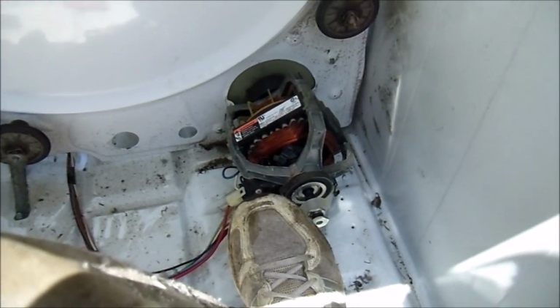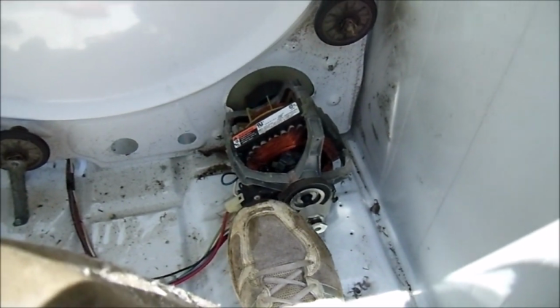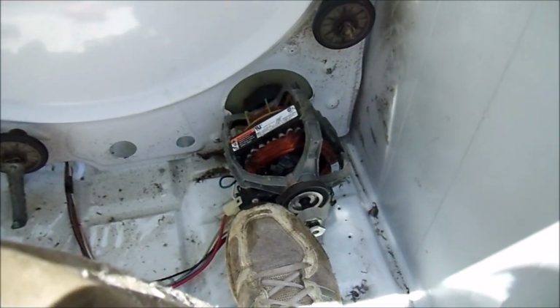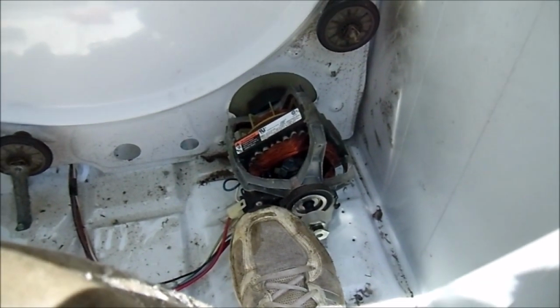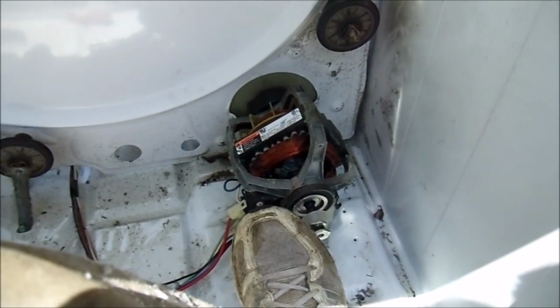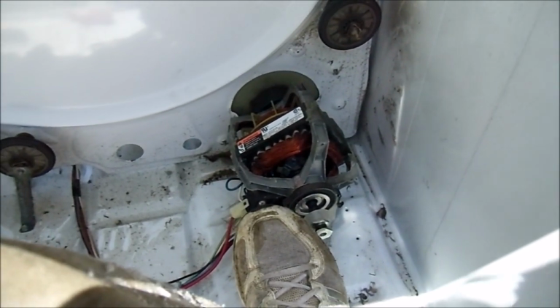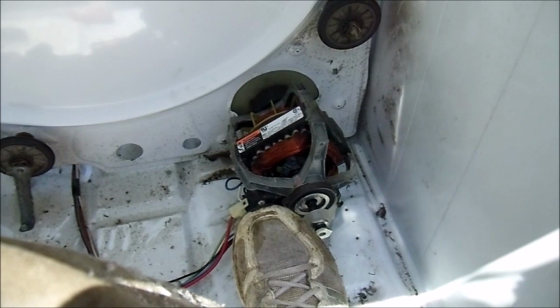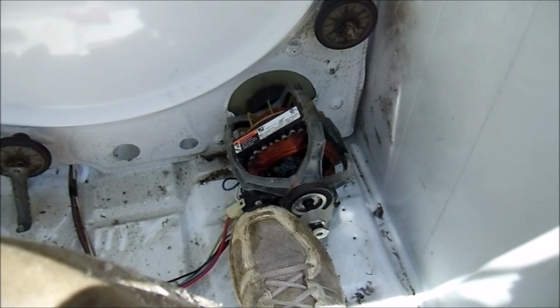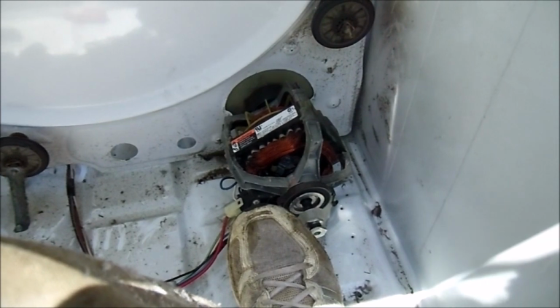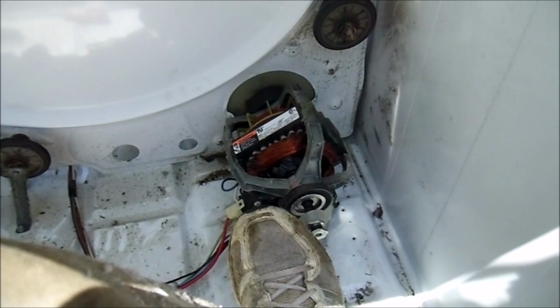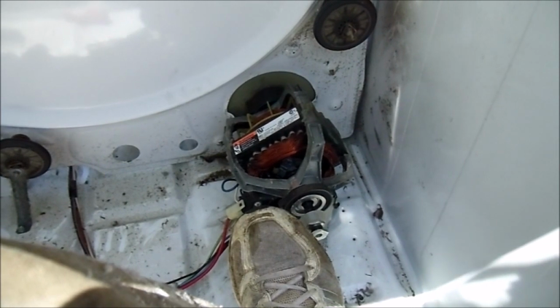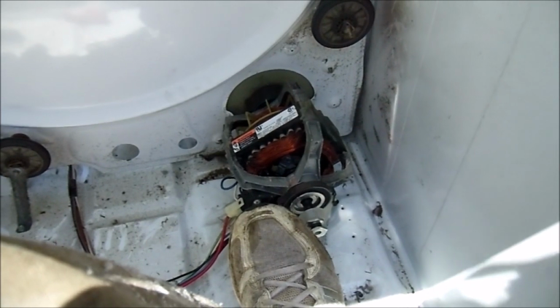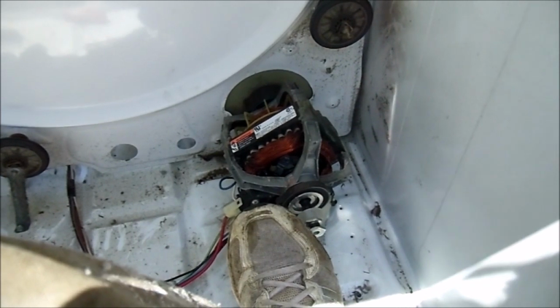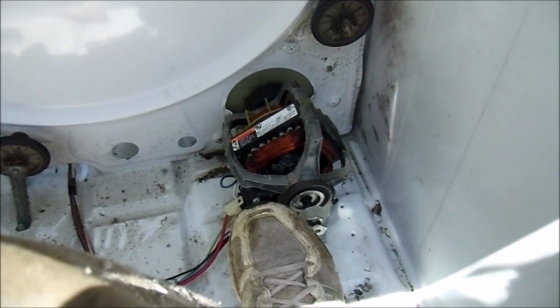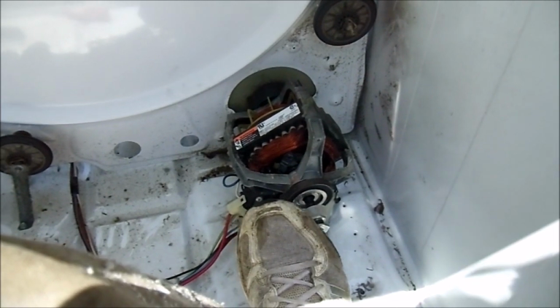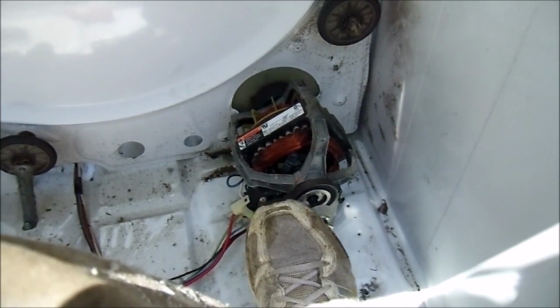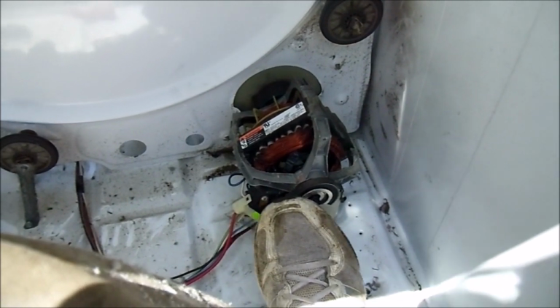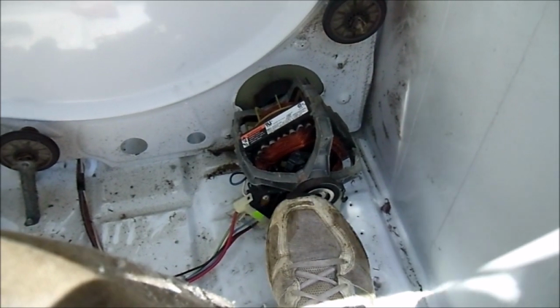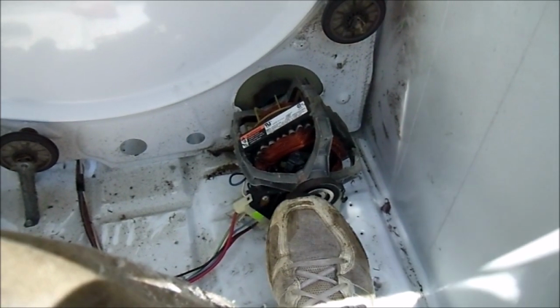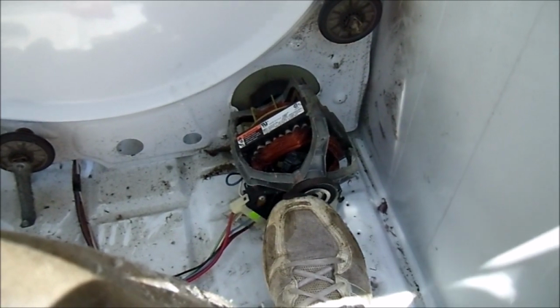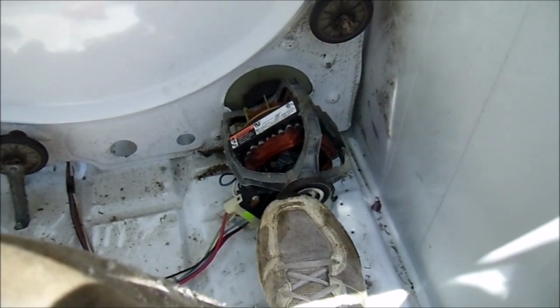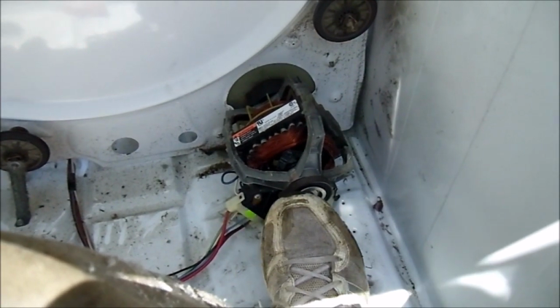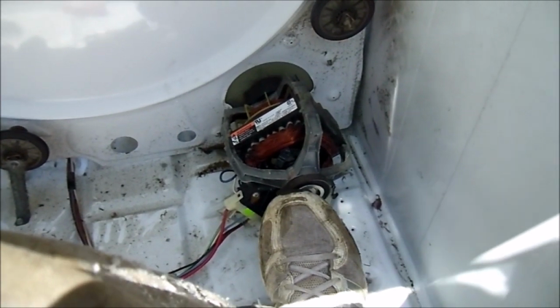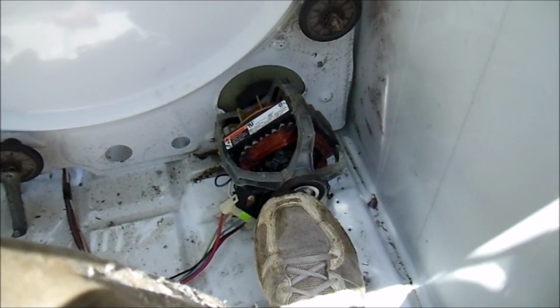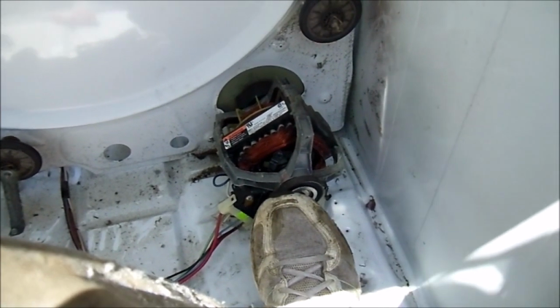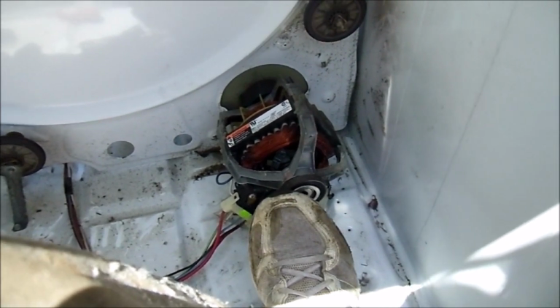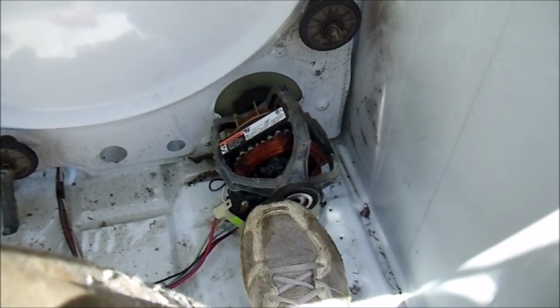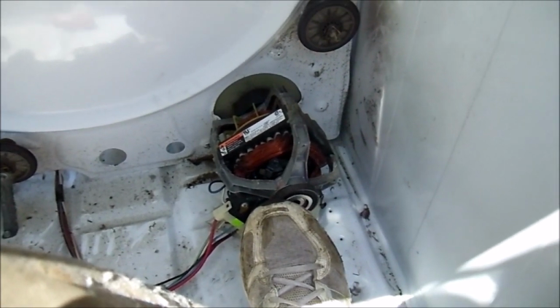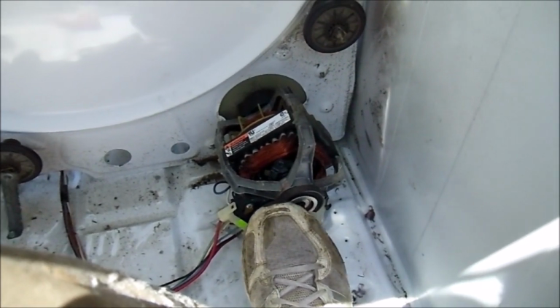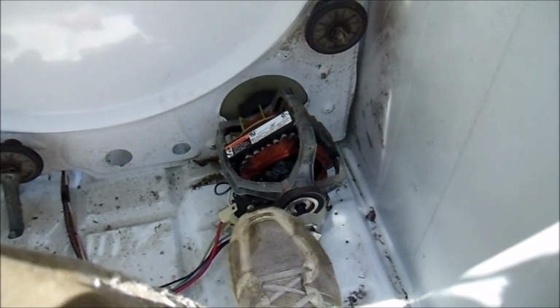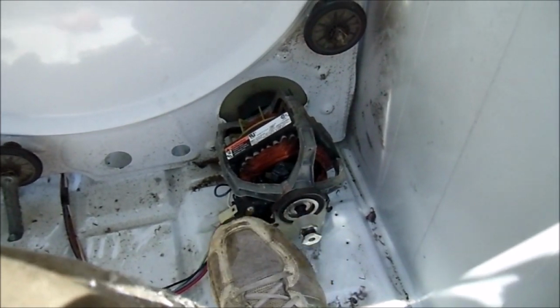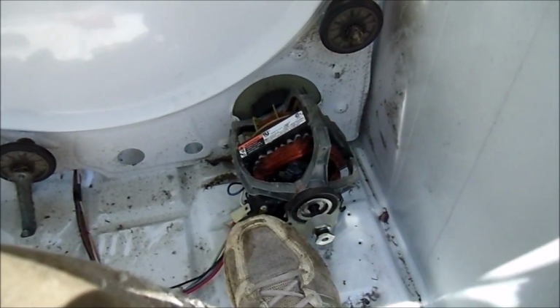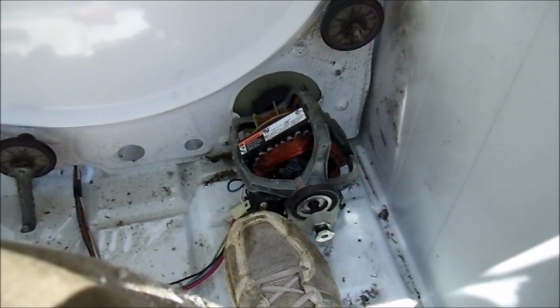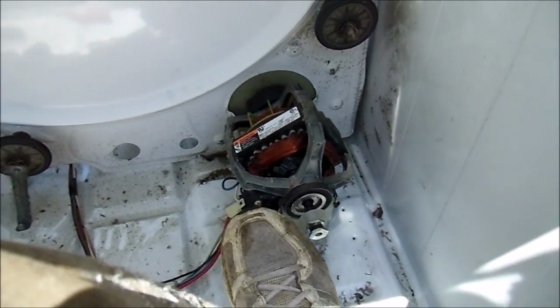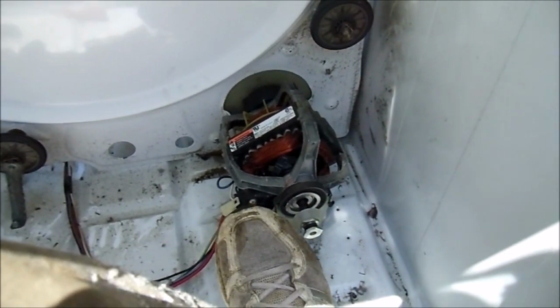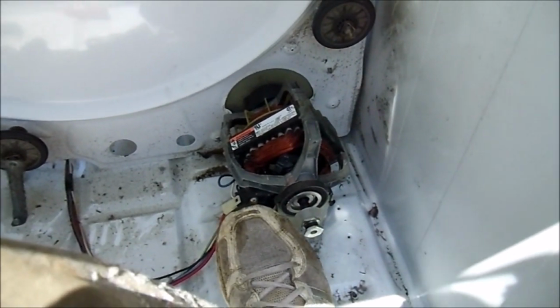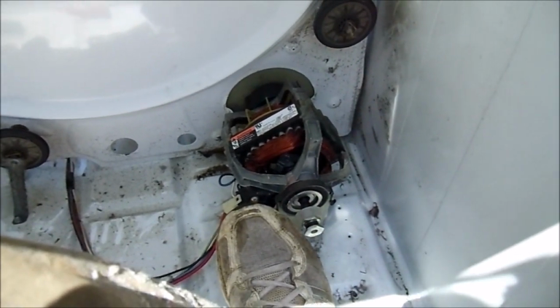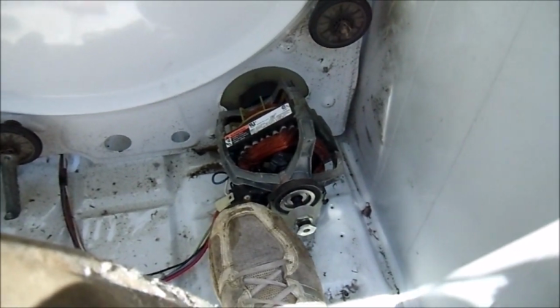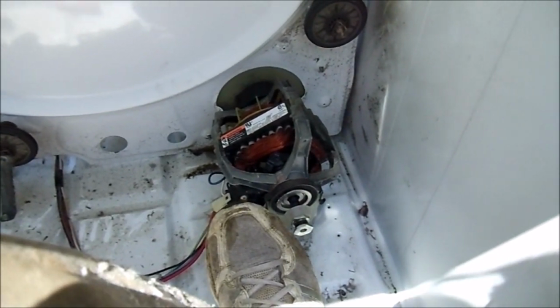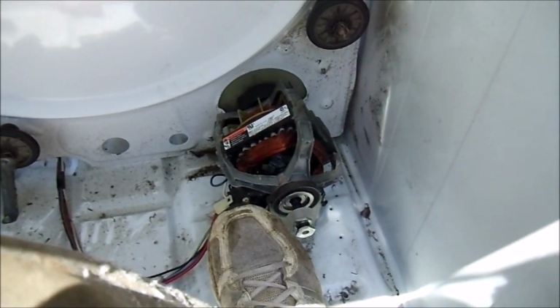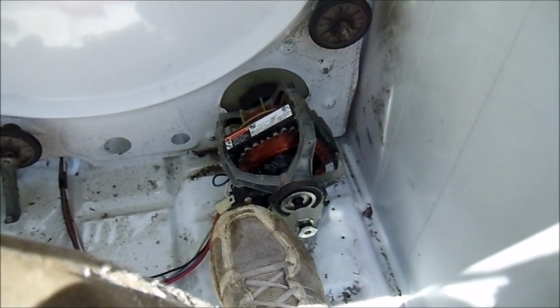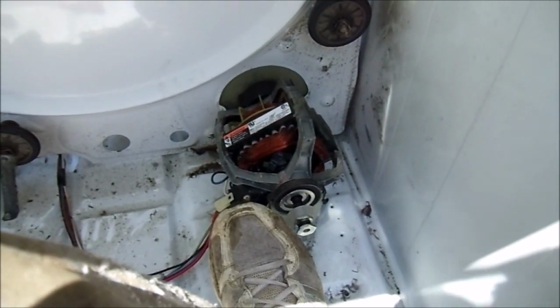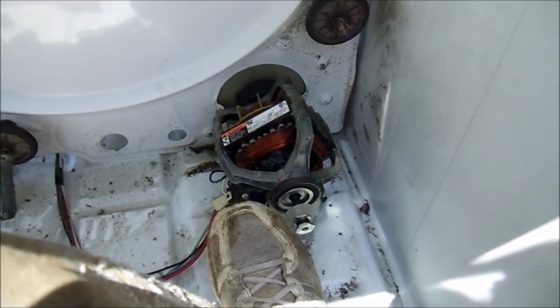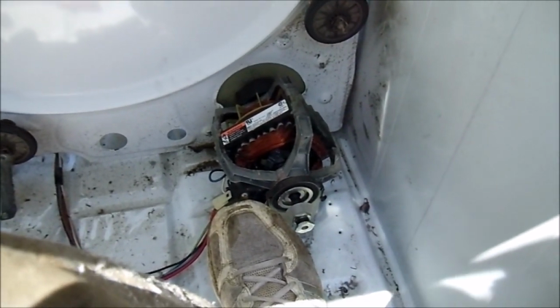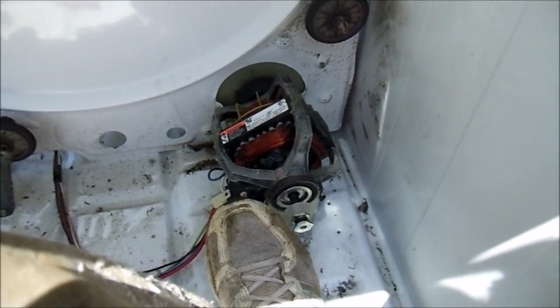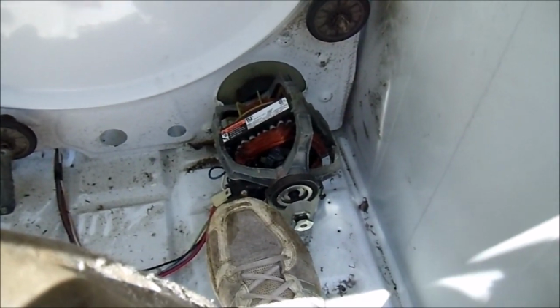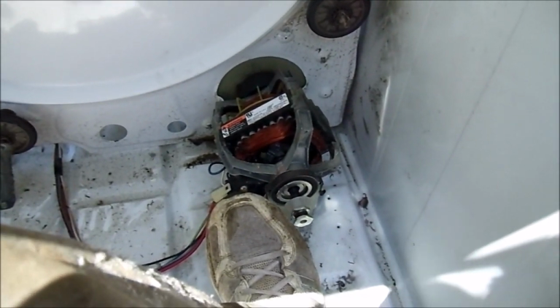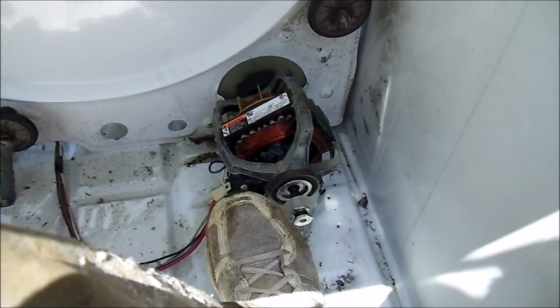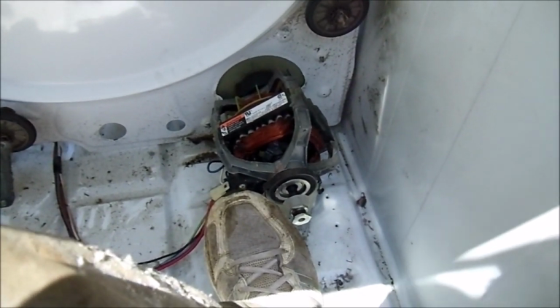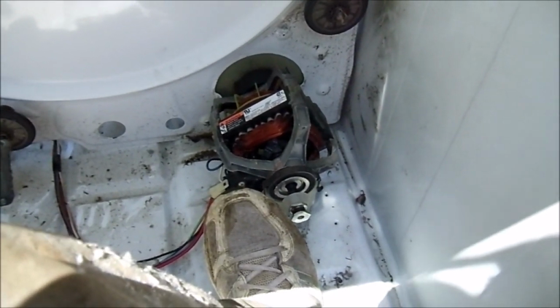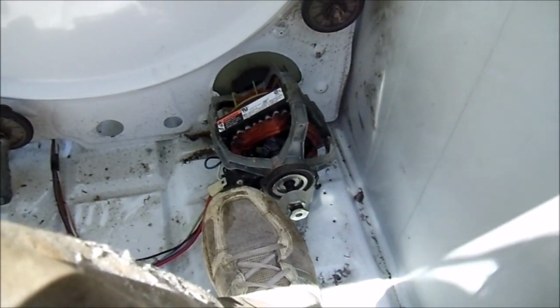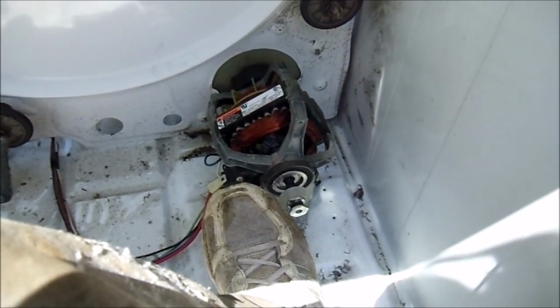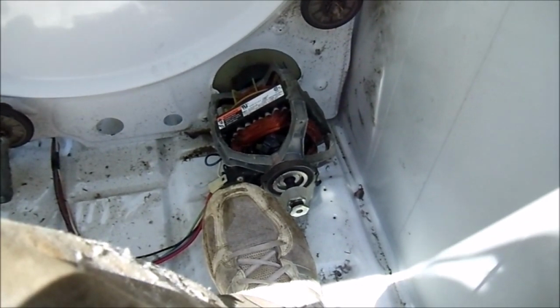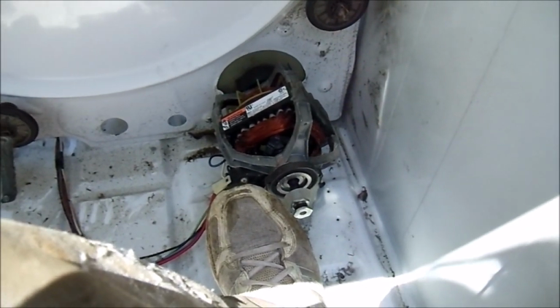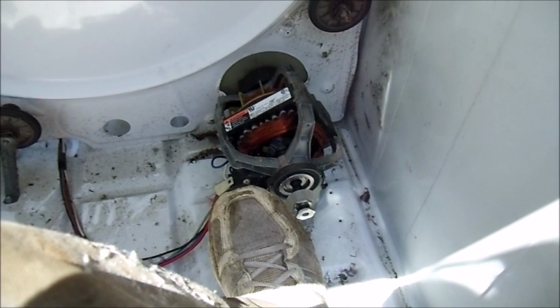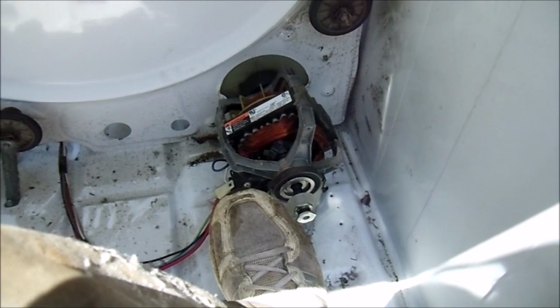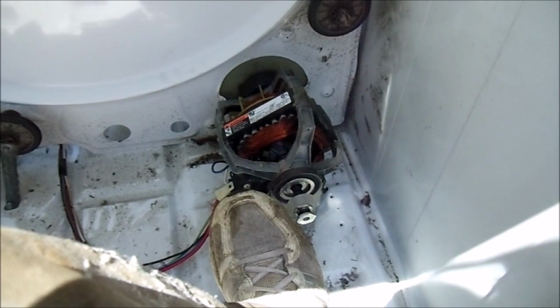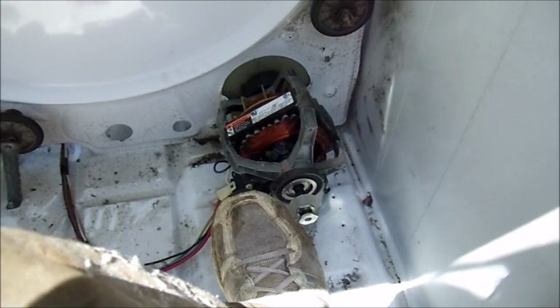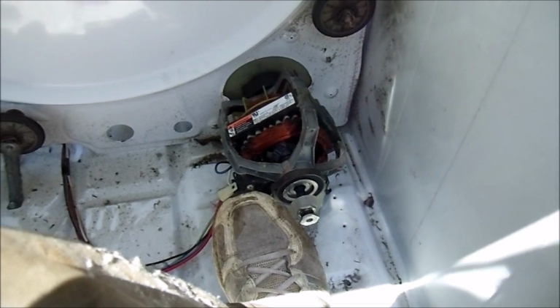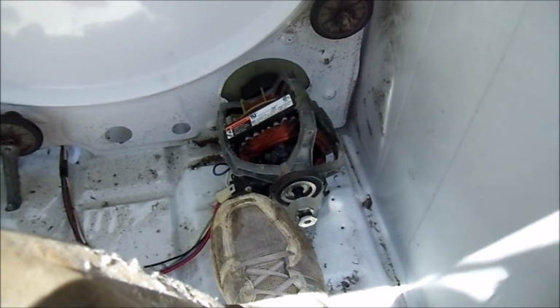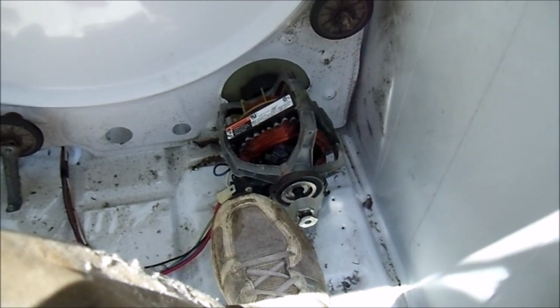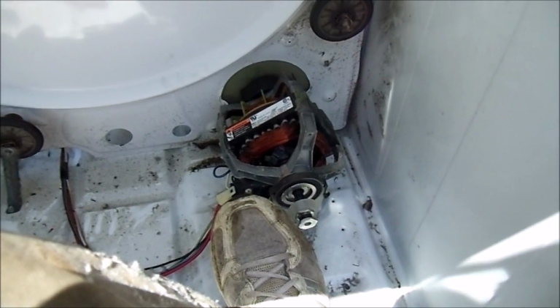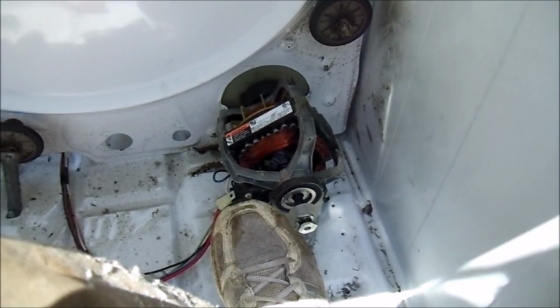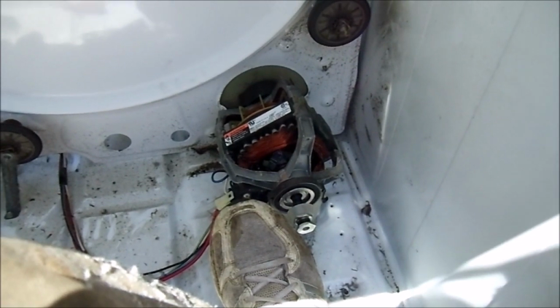I am not sure how long this one is going to last. This combination of a dry bearing and a weak winding is a concern.